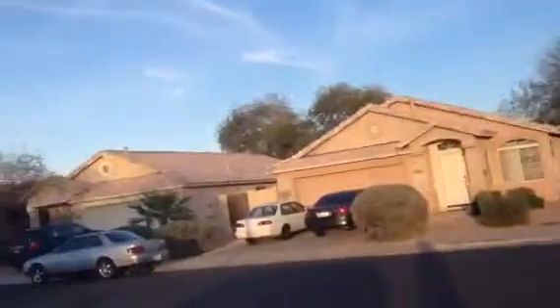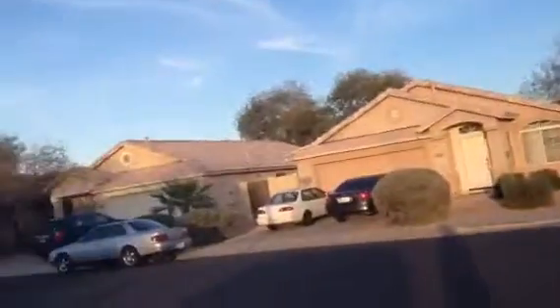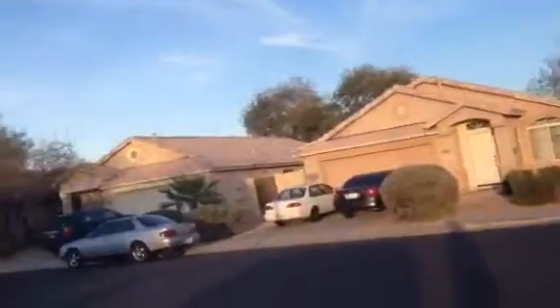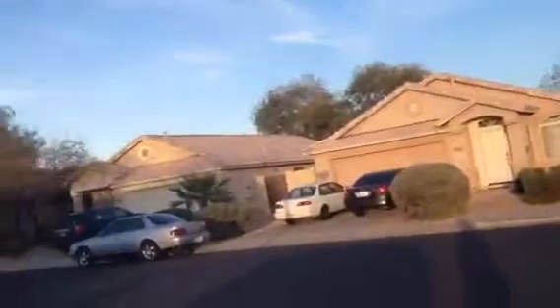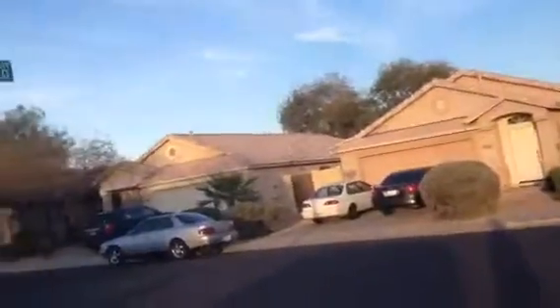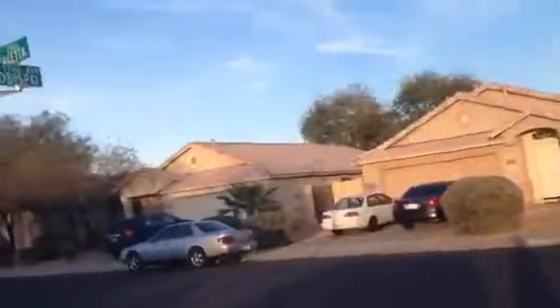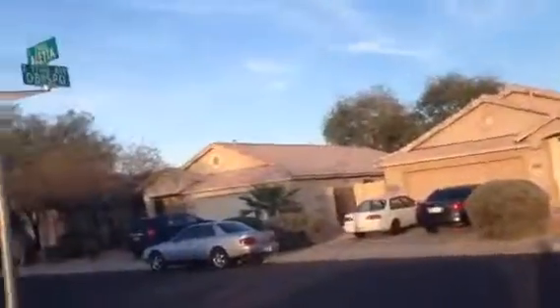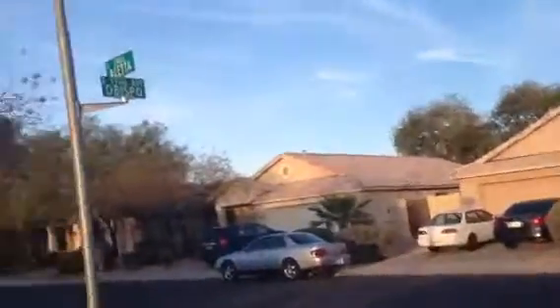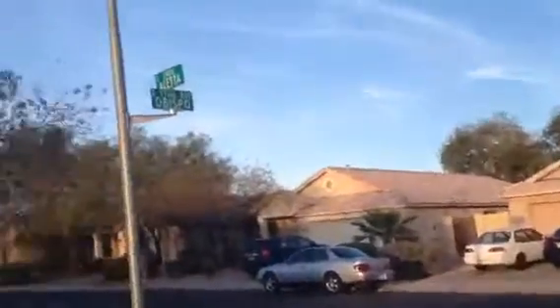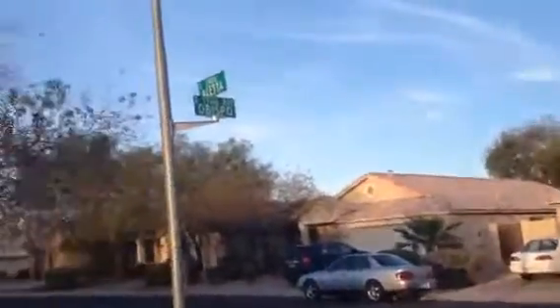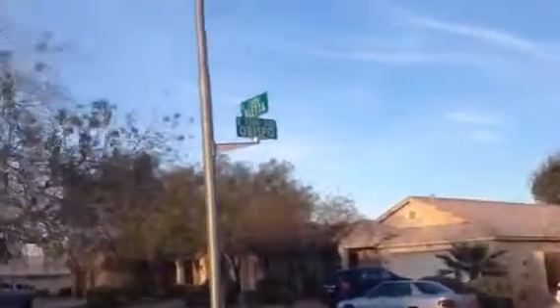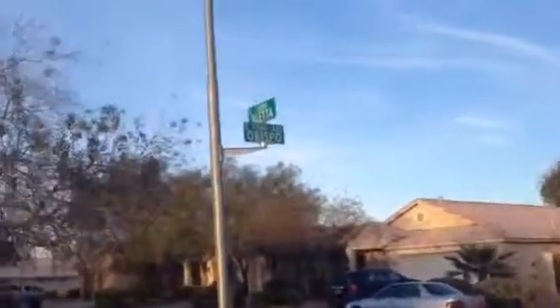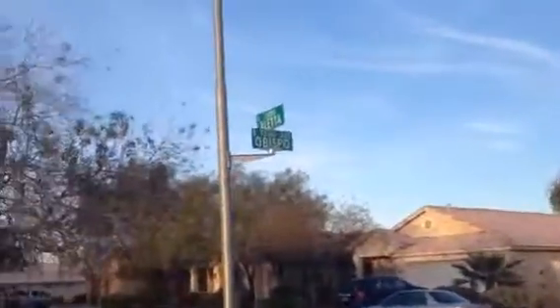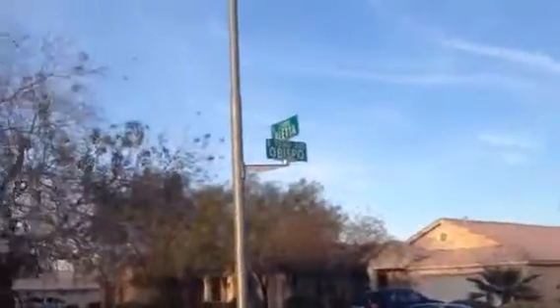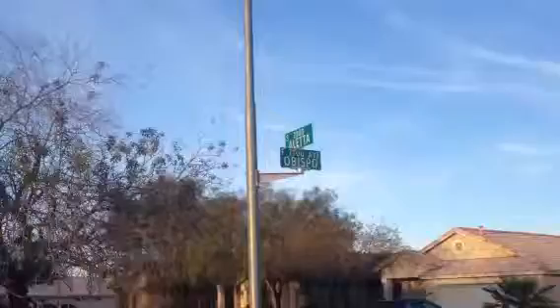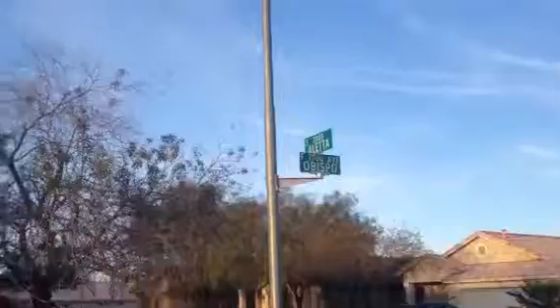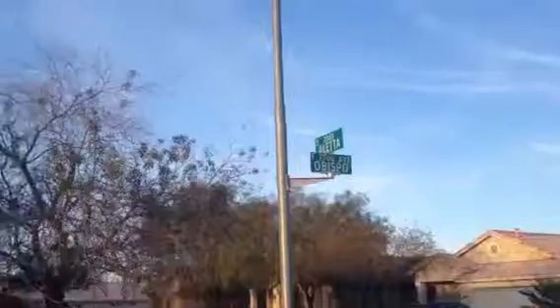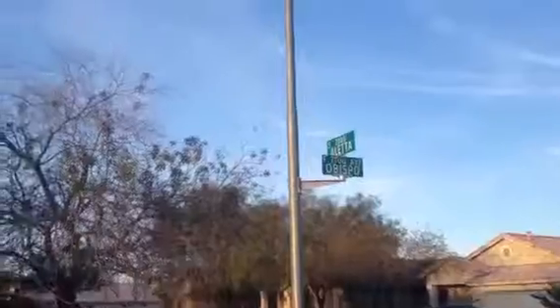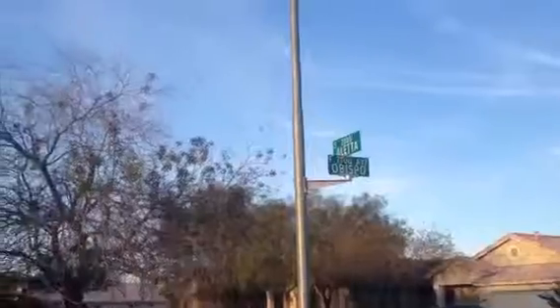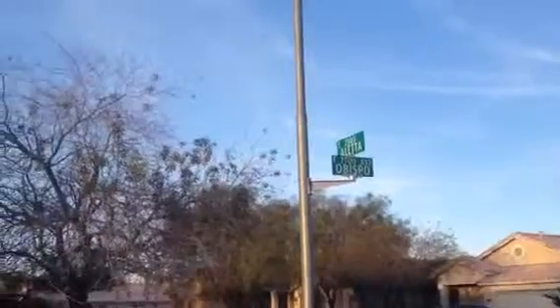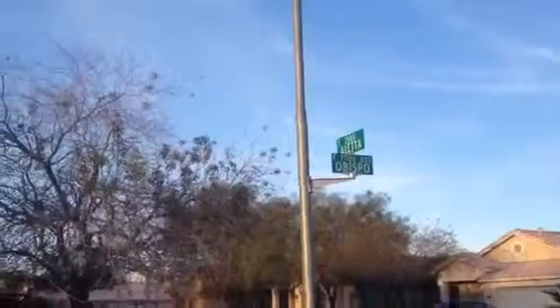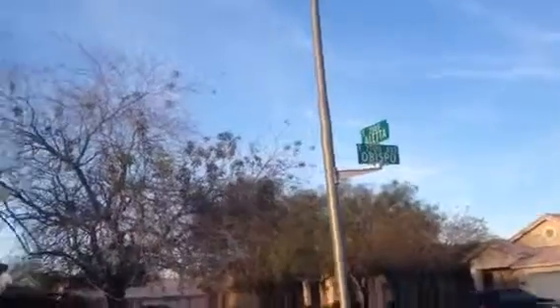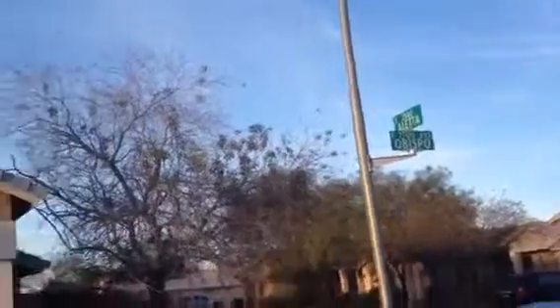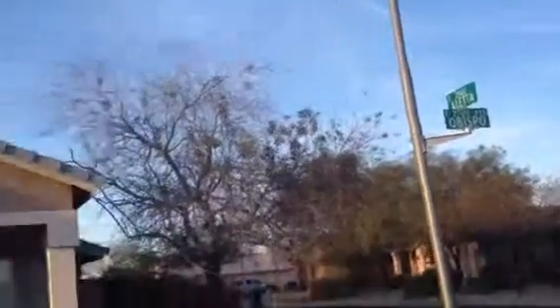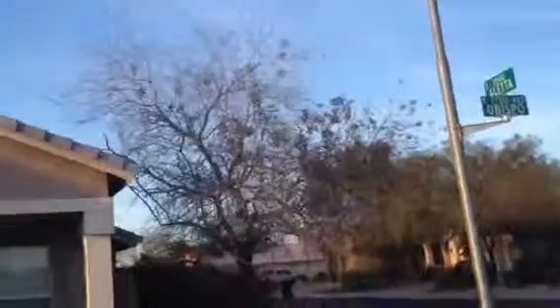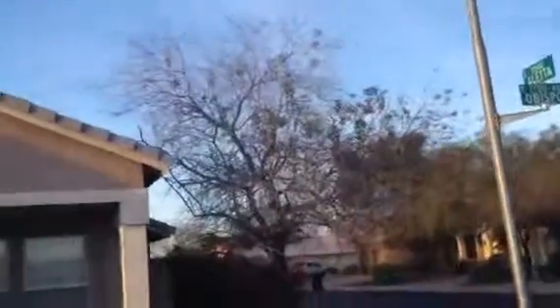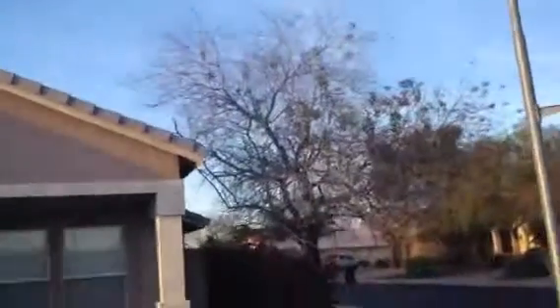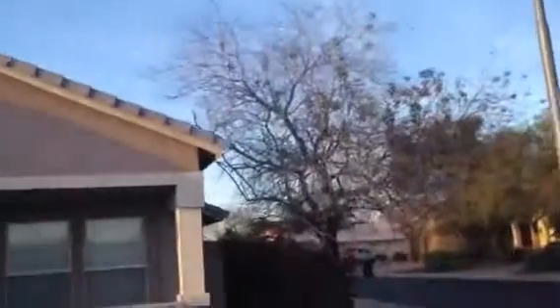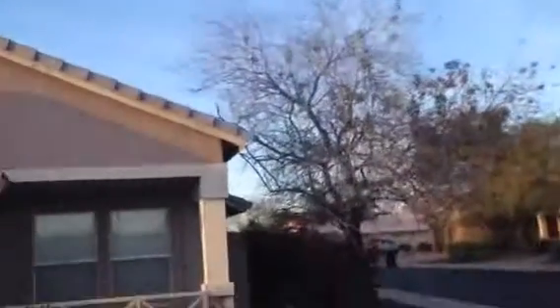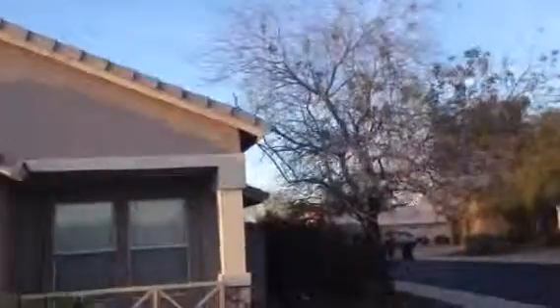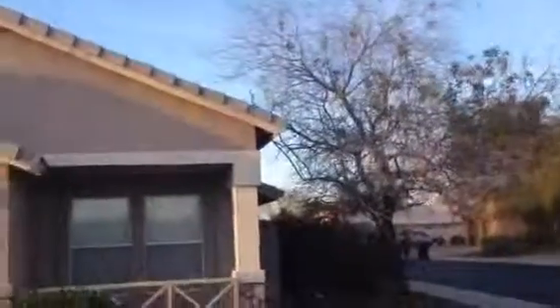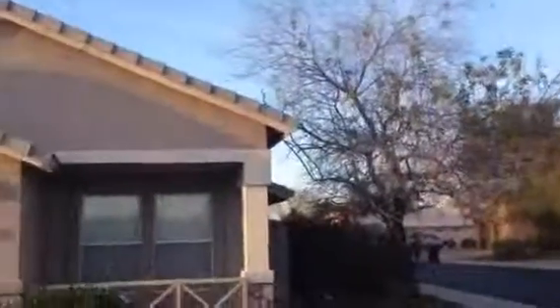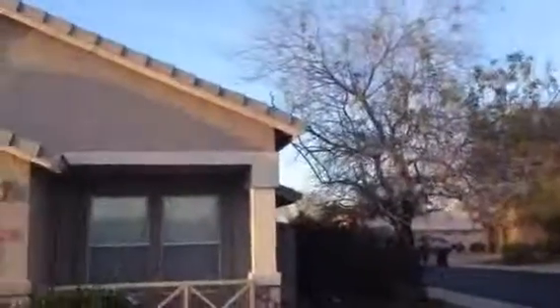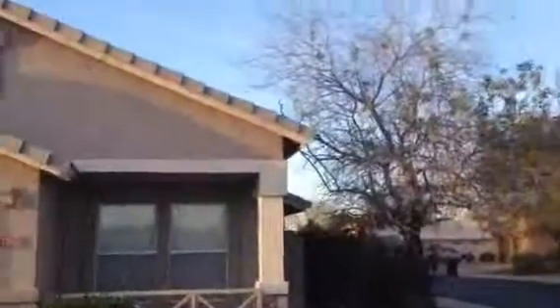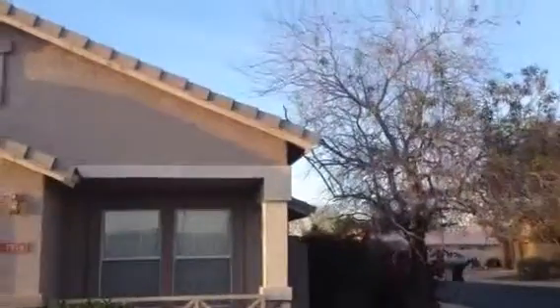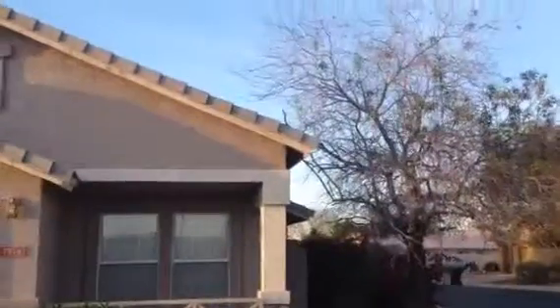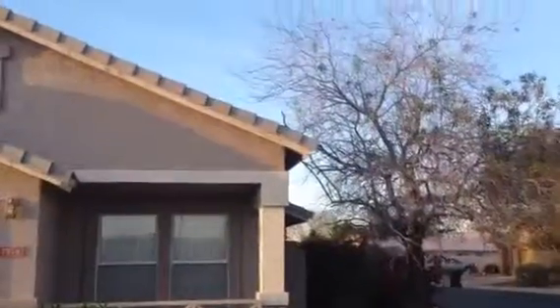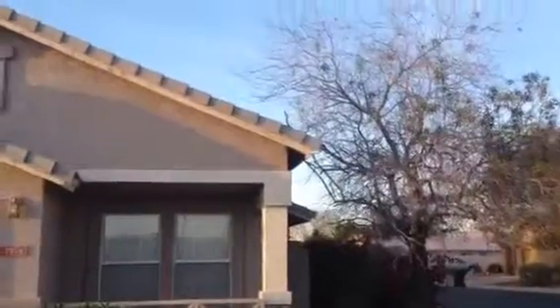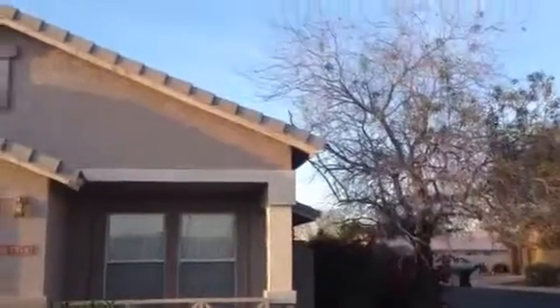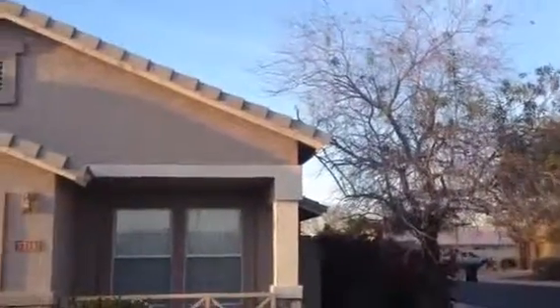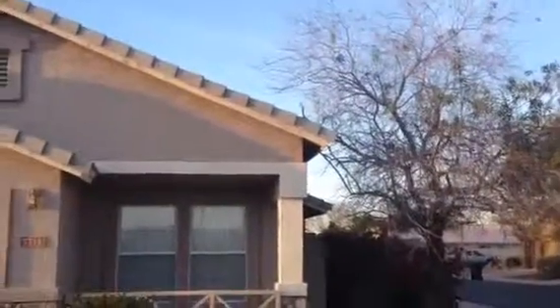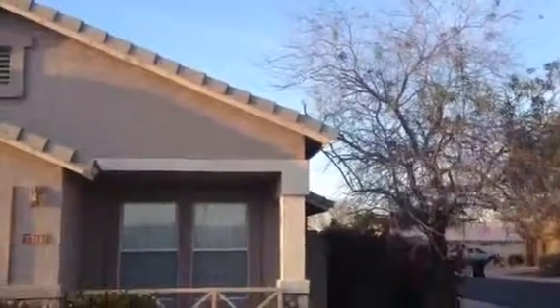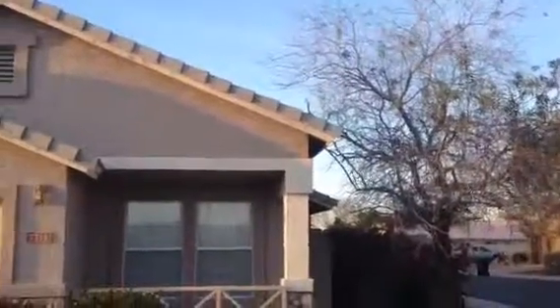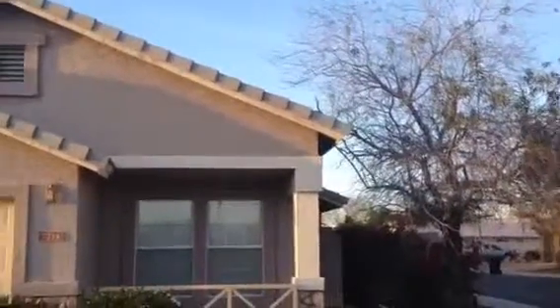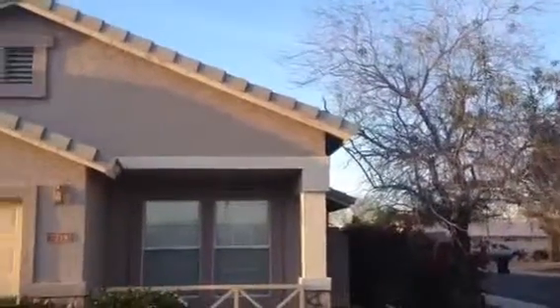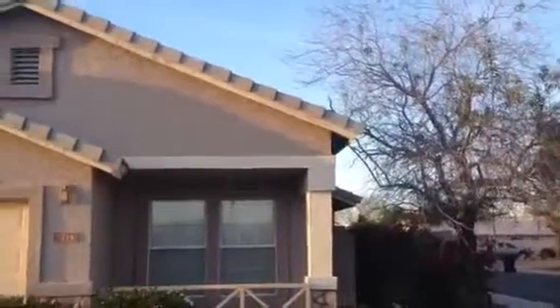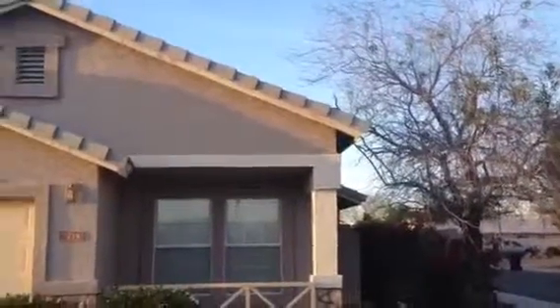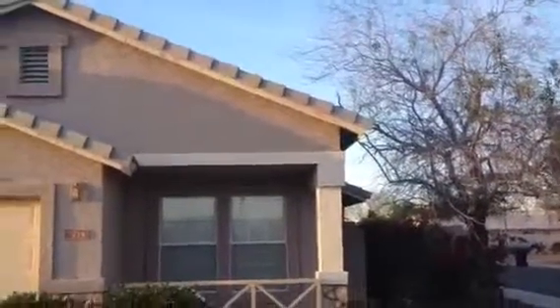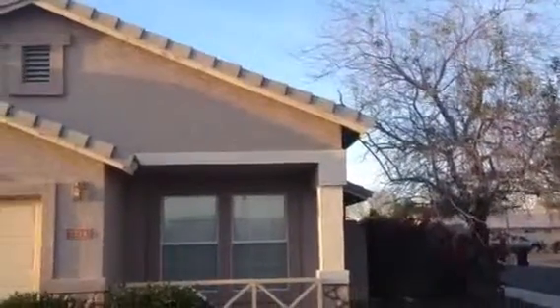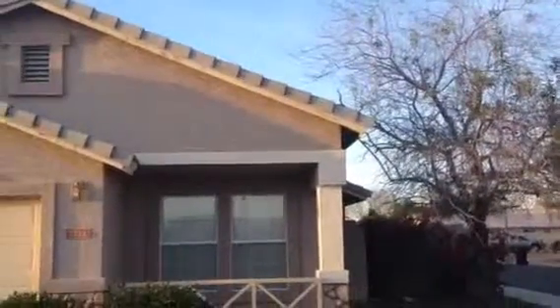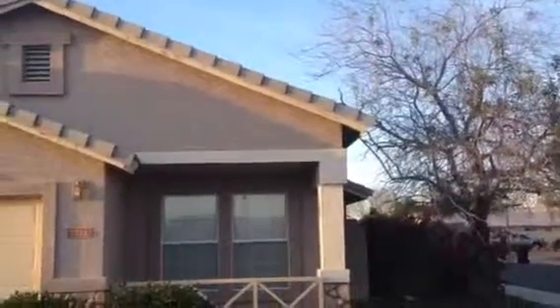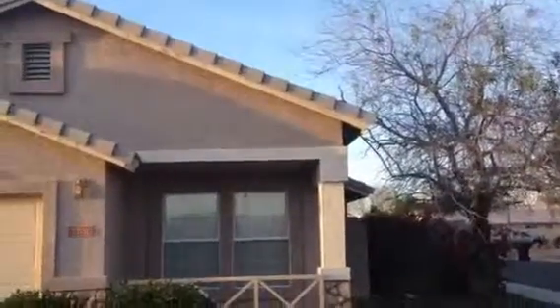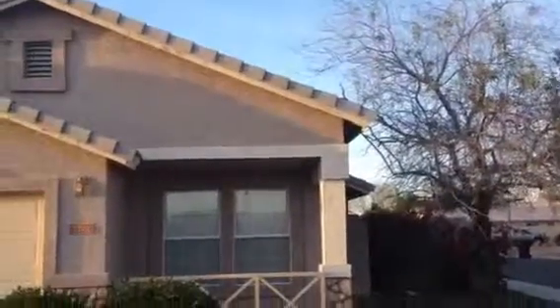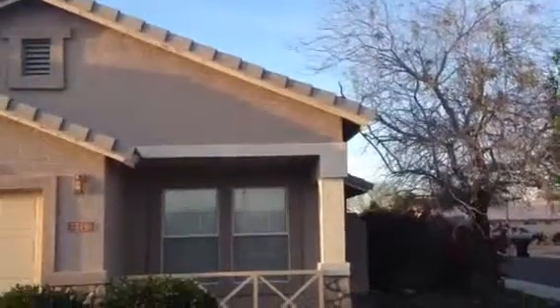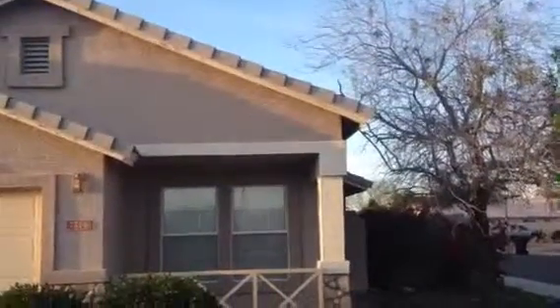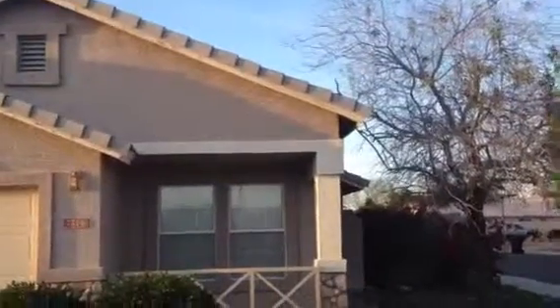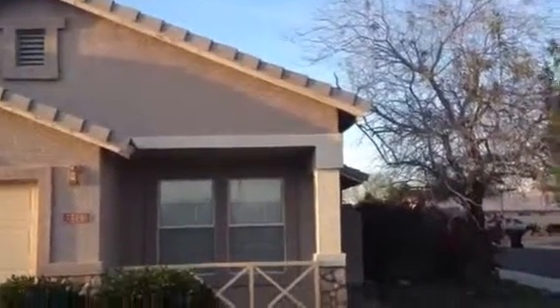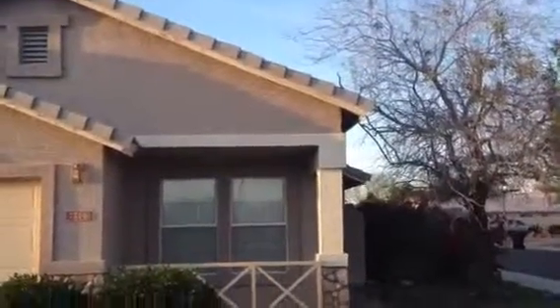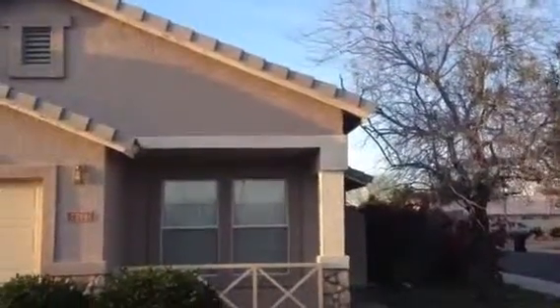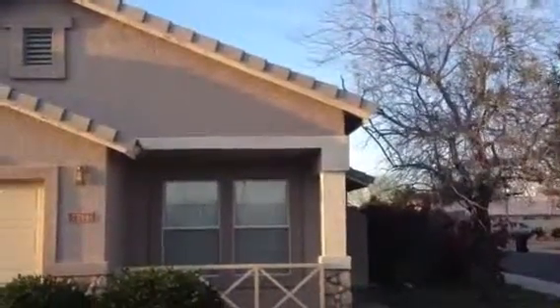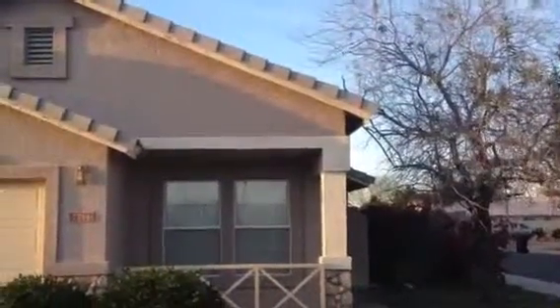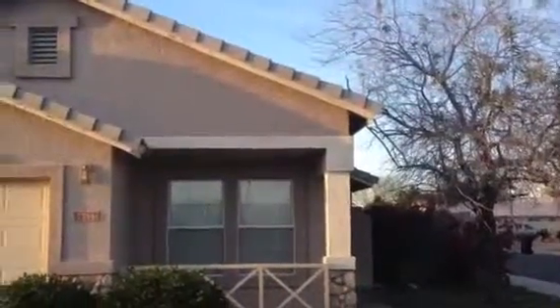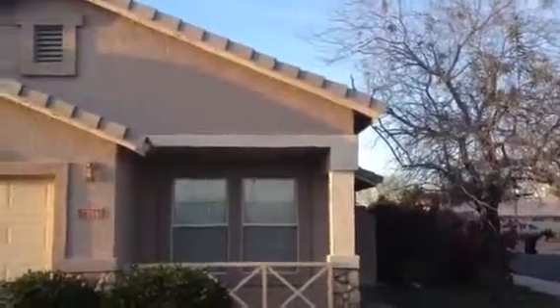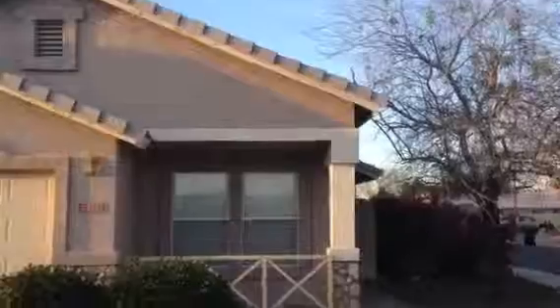So it's Dick at 7714 East Obispo, Mesa, Arizona.